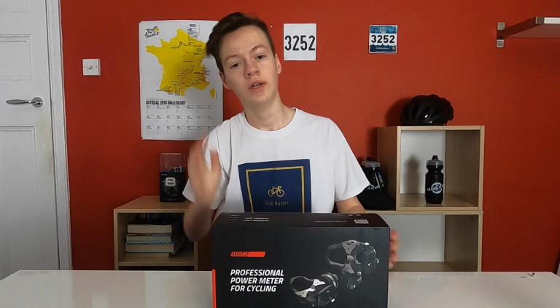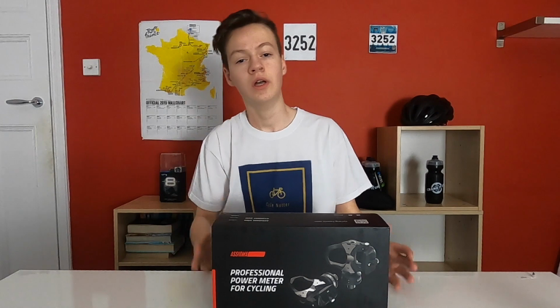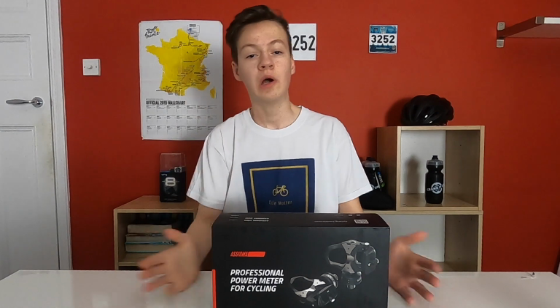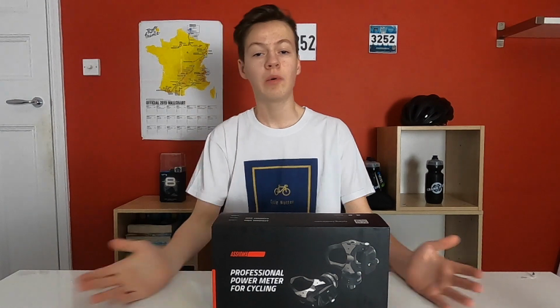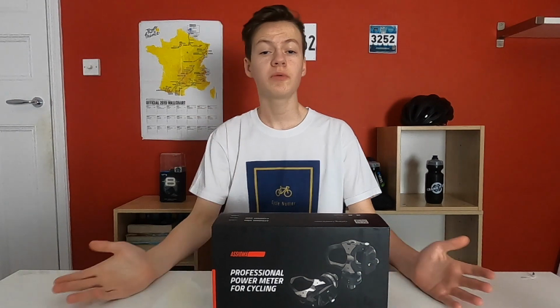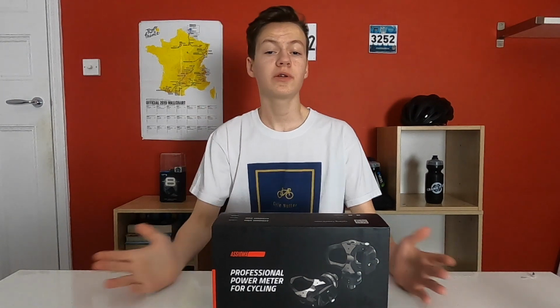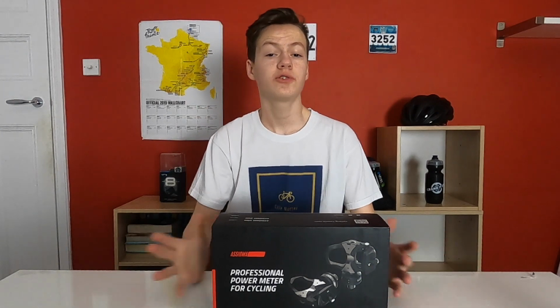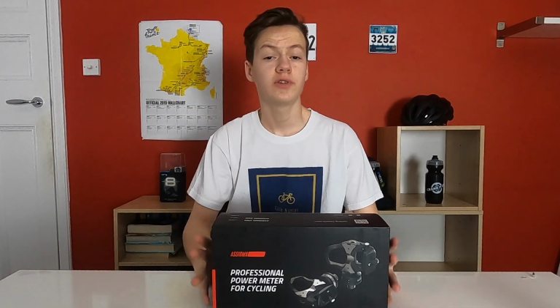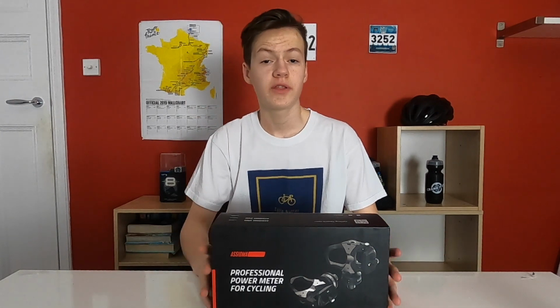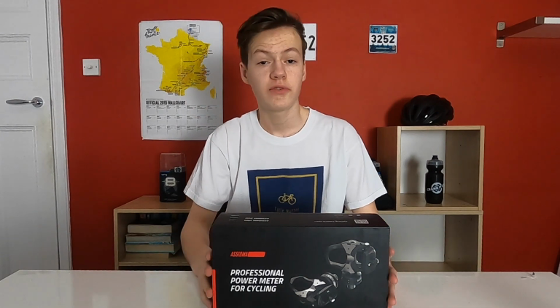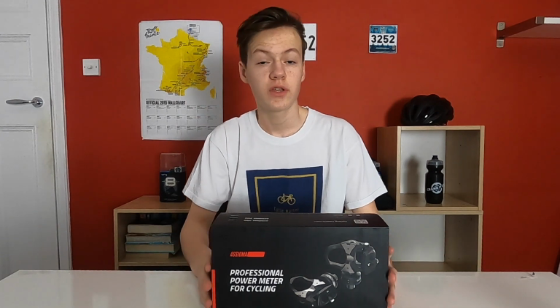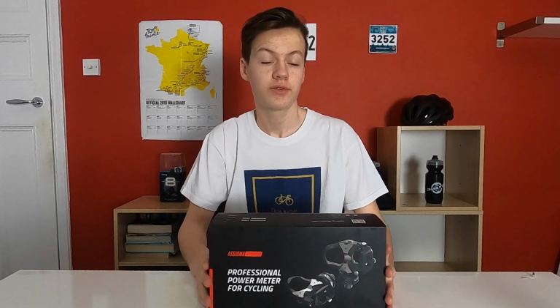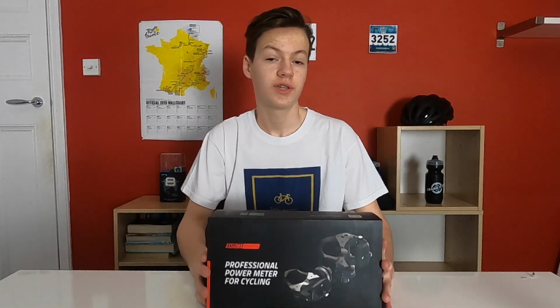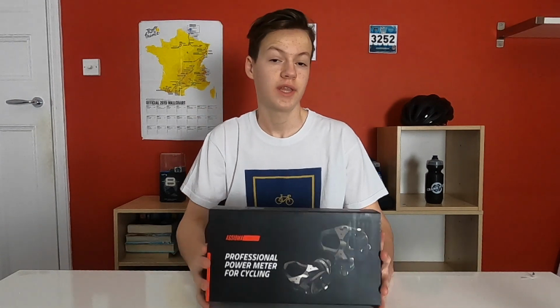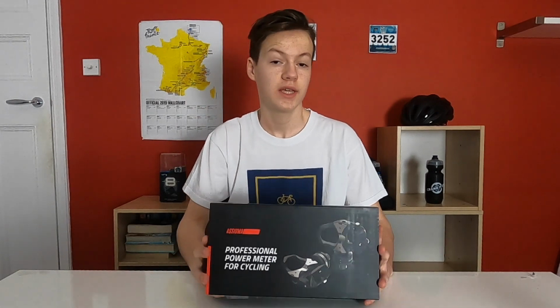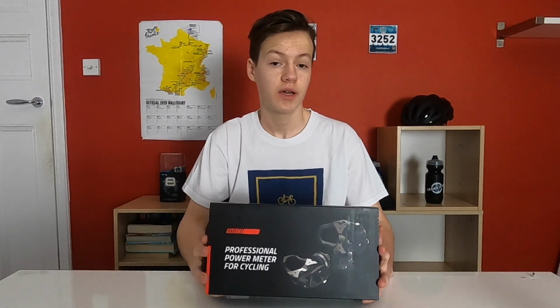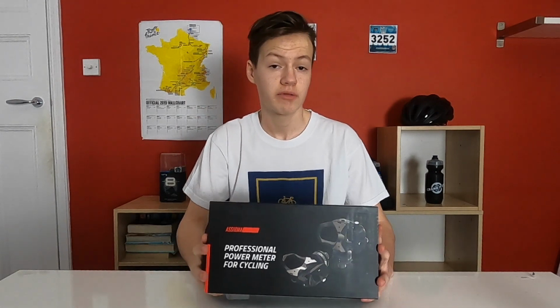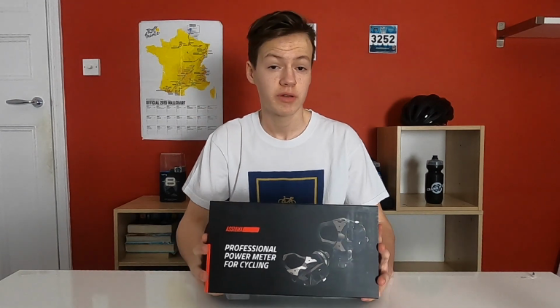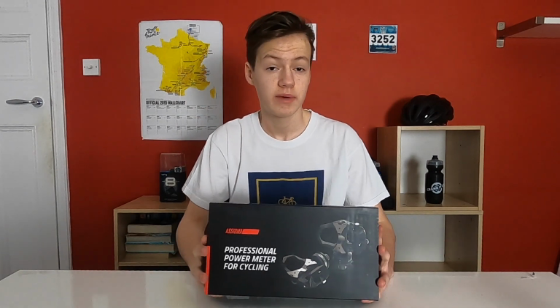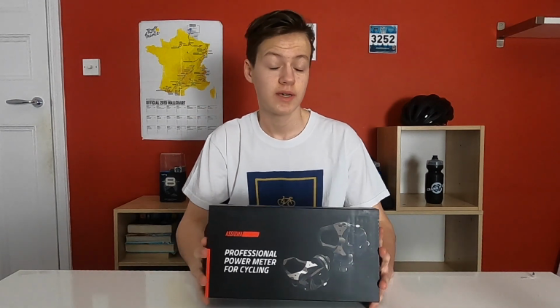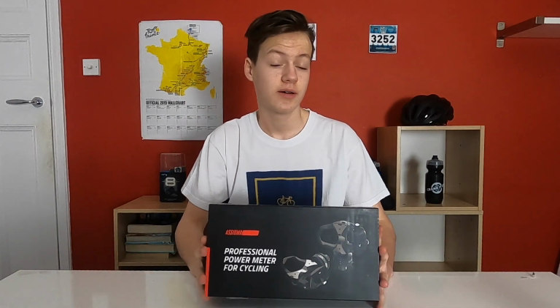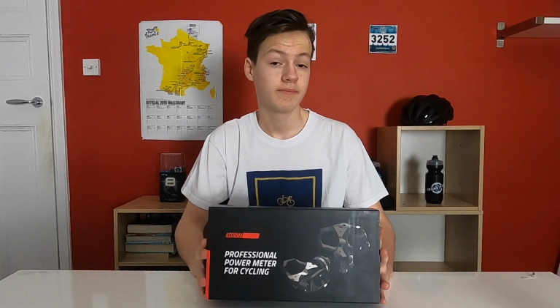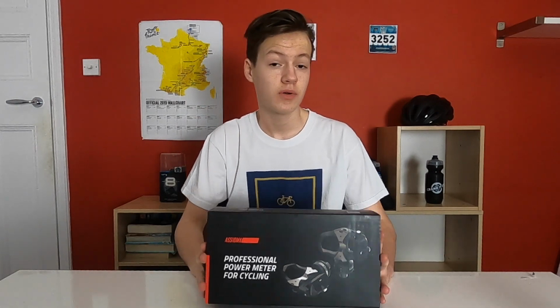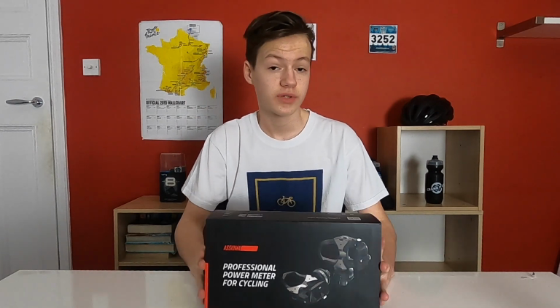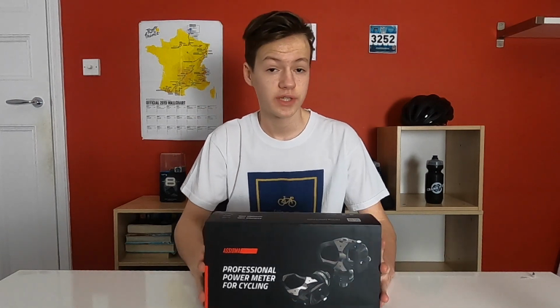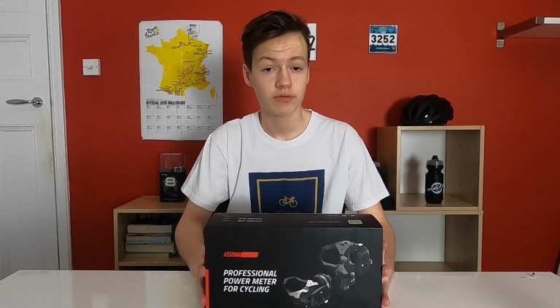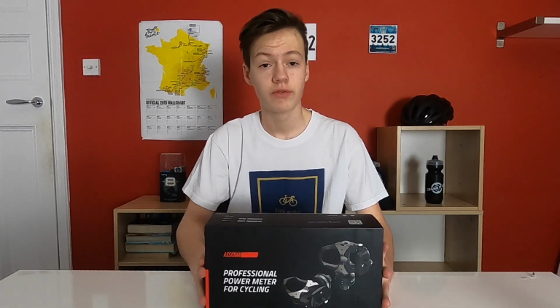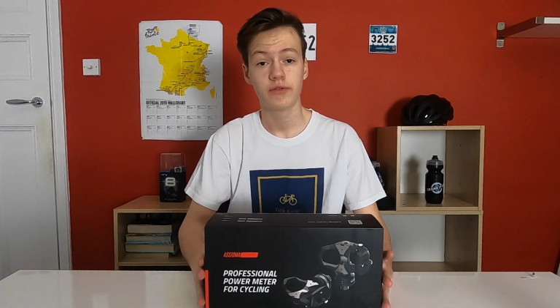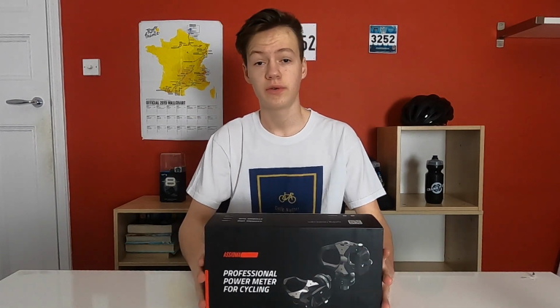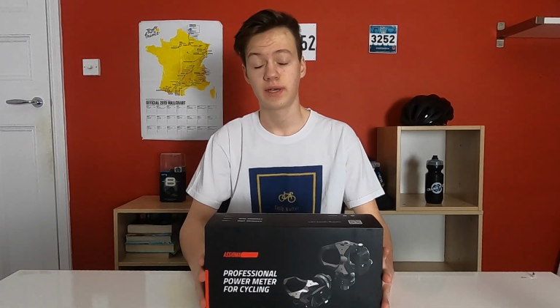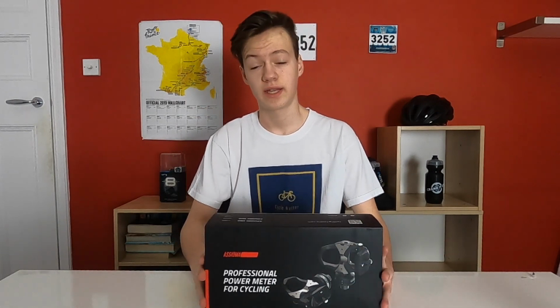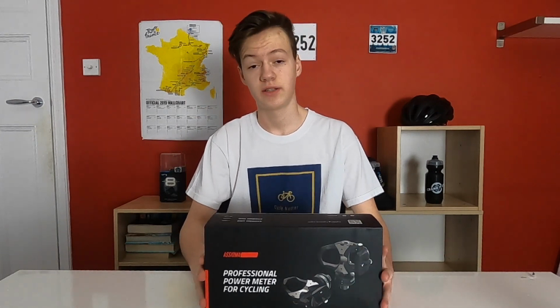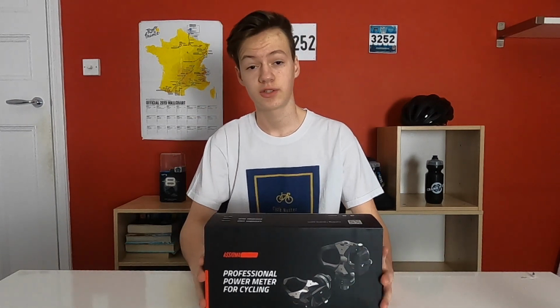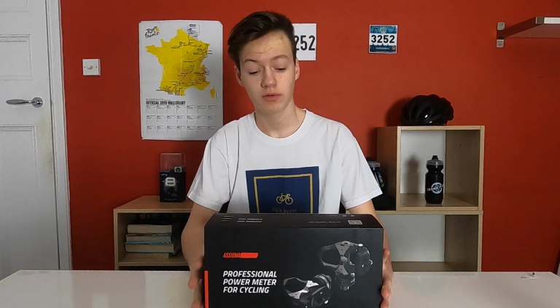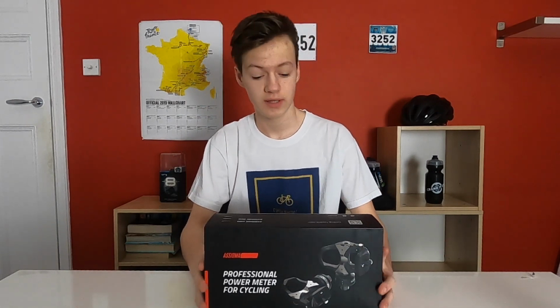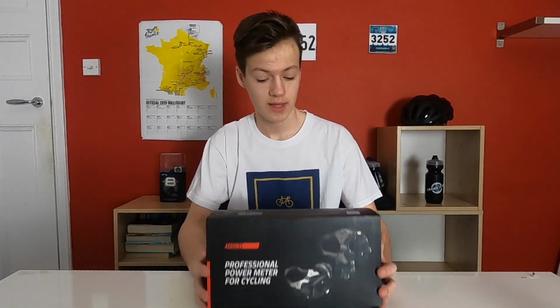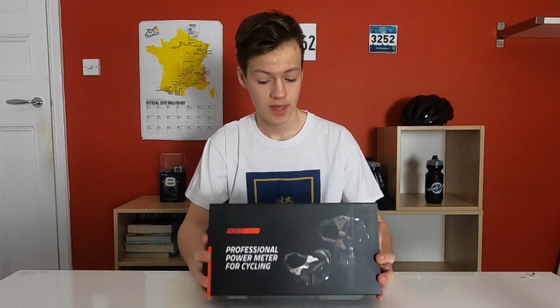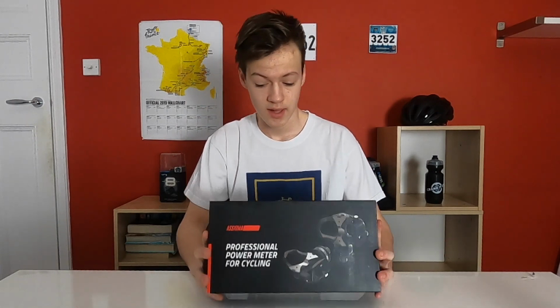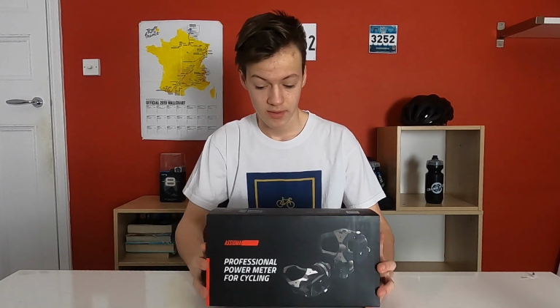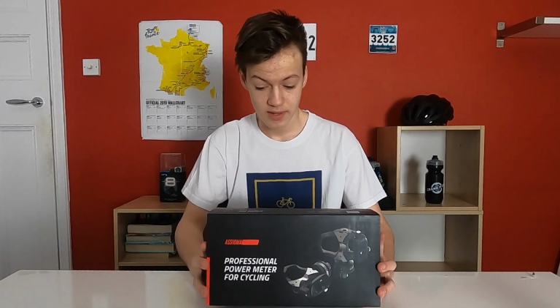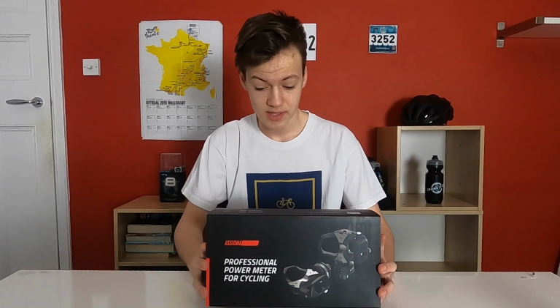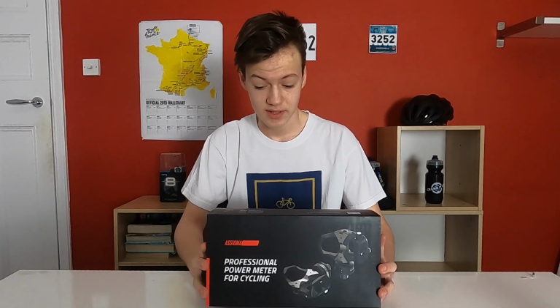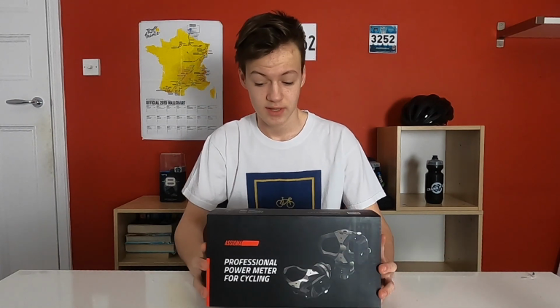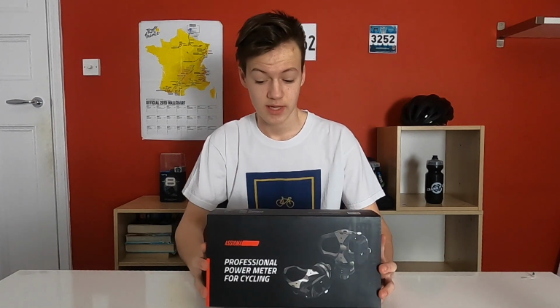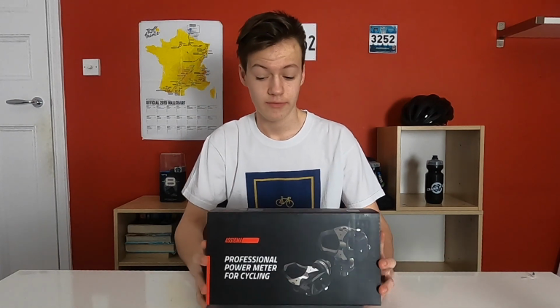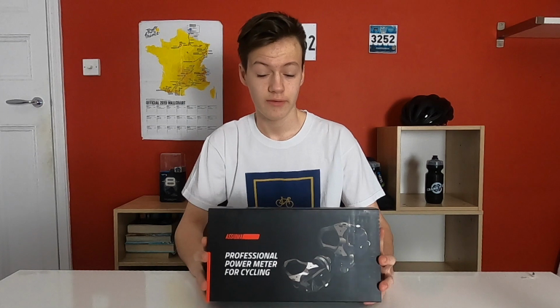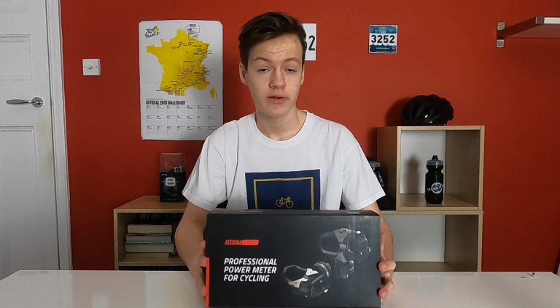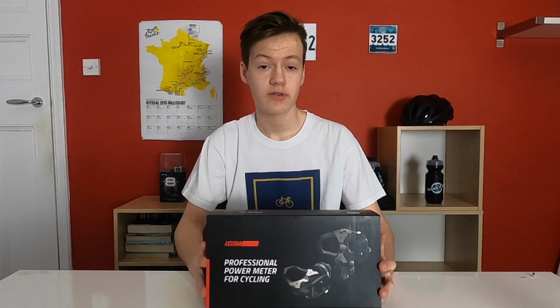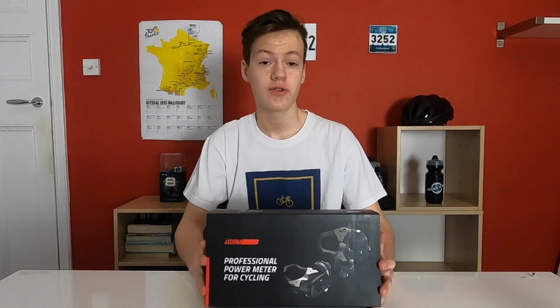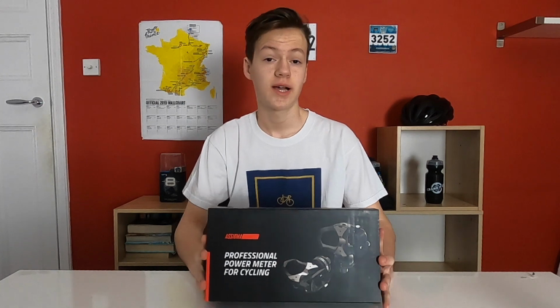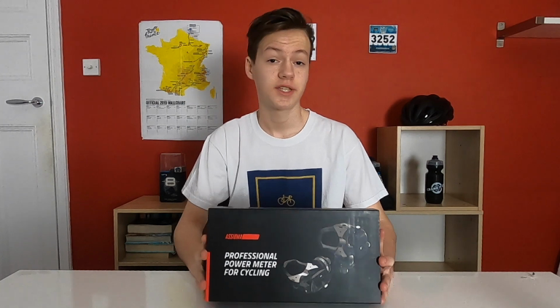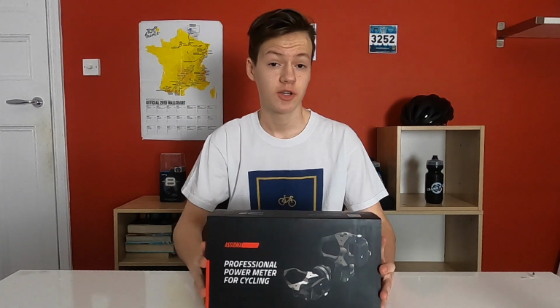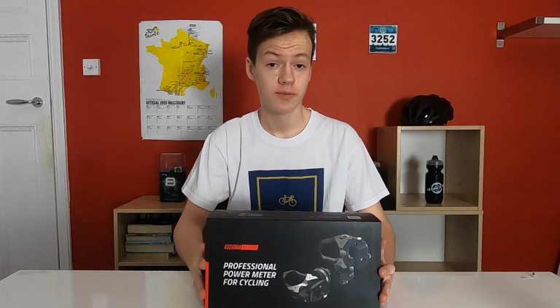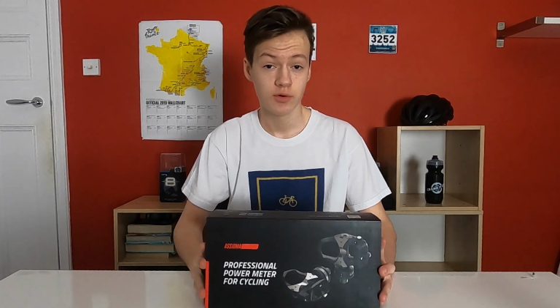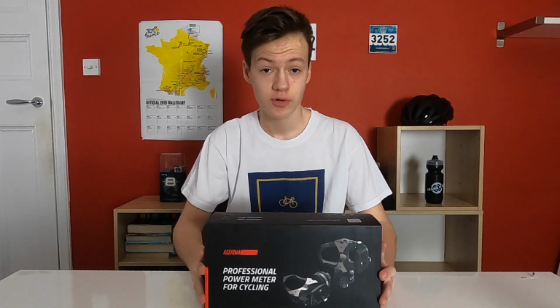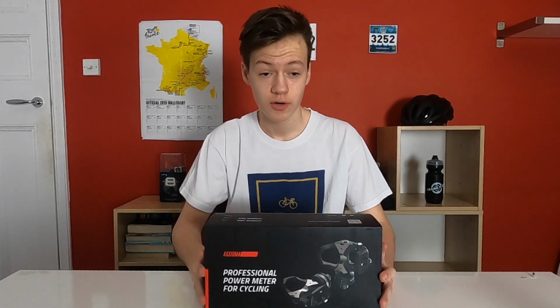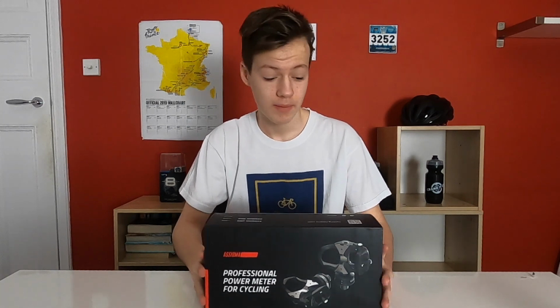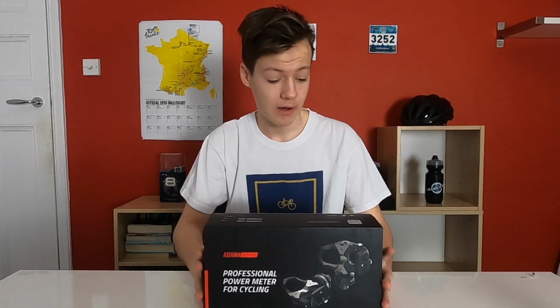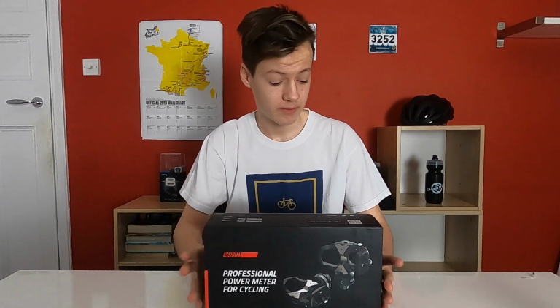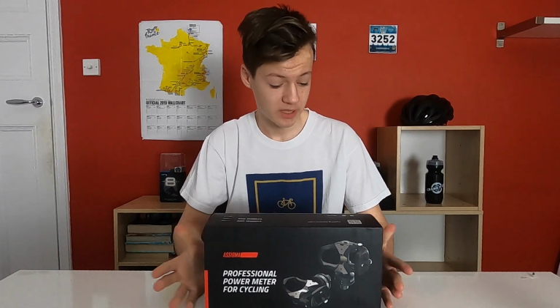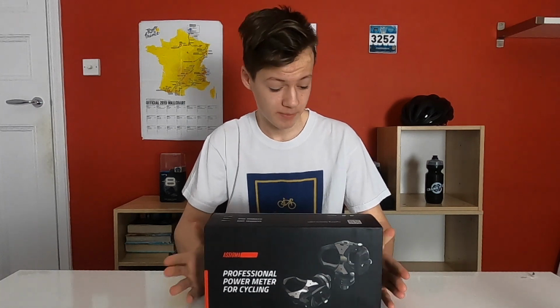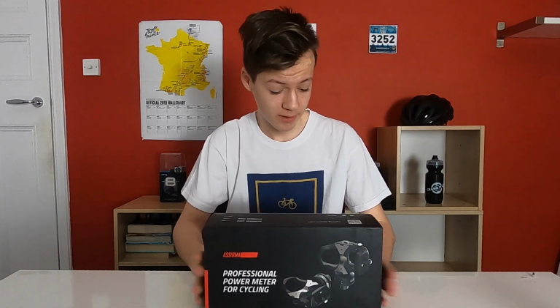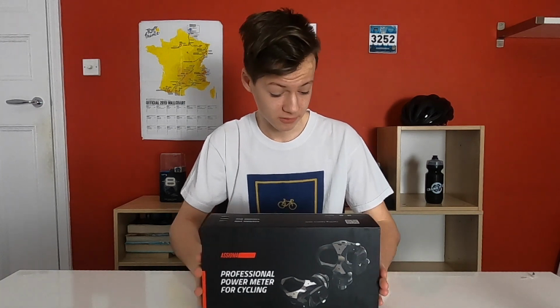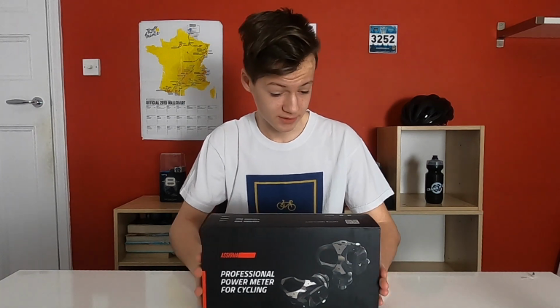Welcome back to another video. Today I'm going to be unboxing, reviewing and installing these — the Favero Asioma Uno power meter pedals.